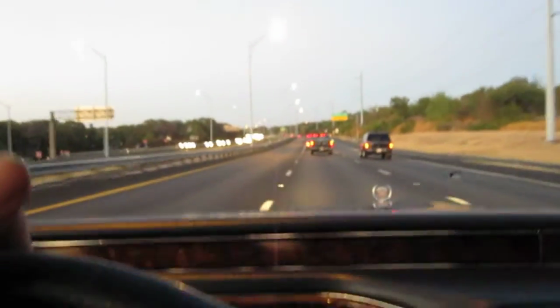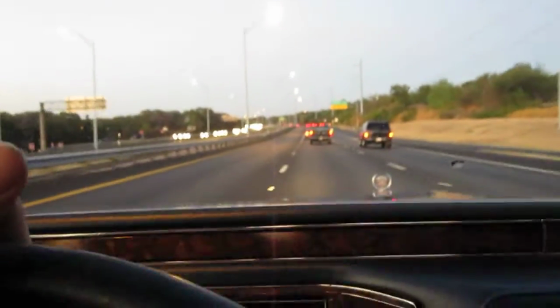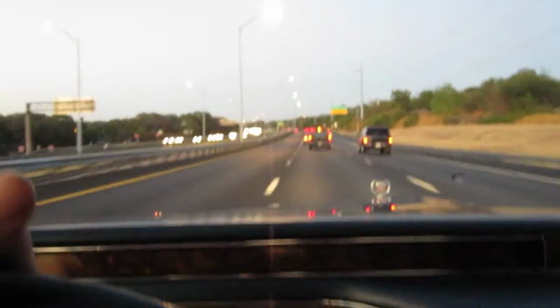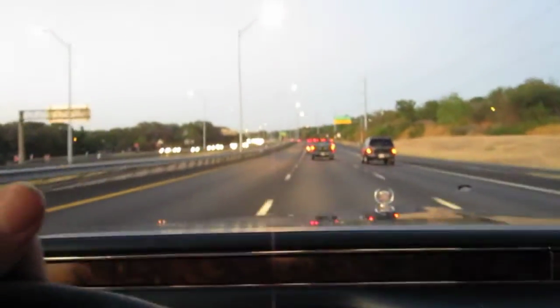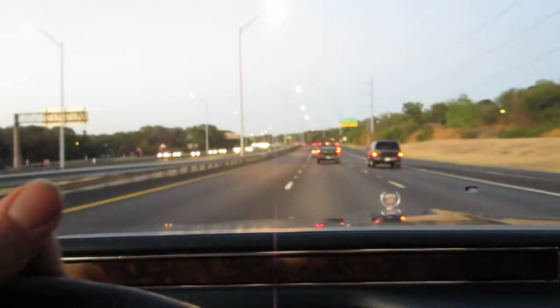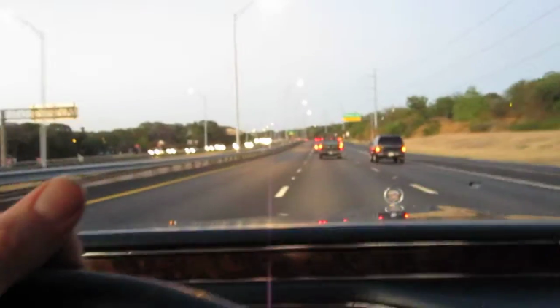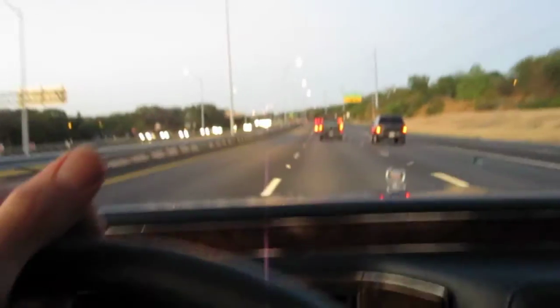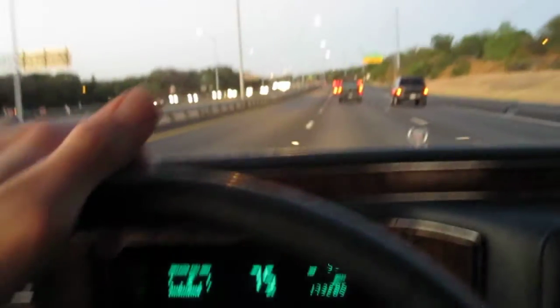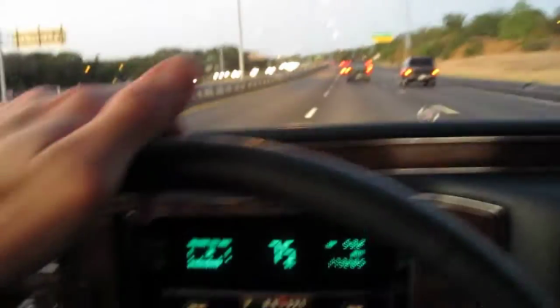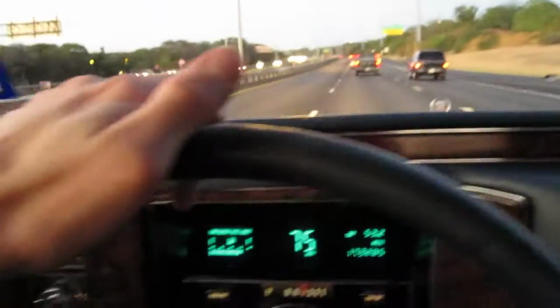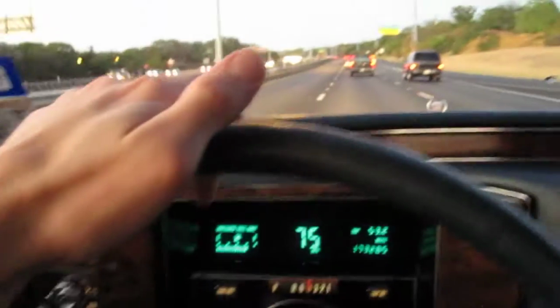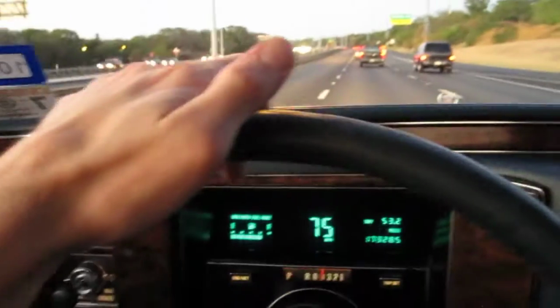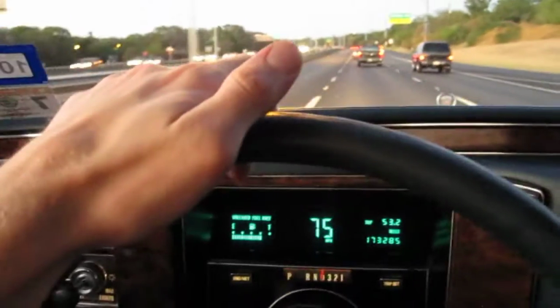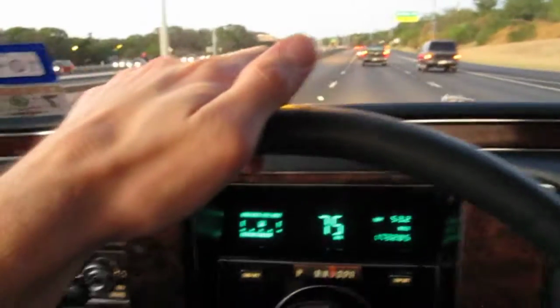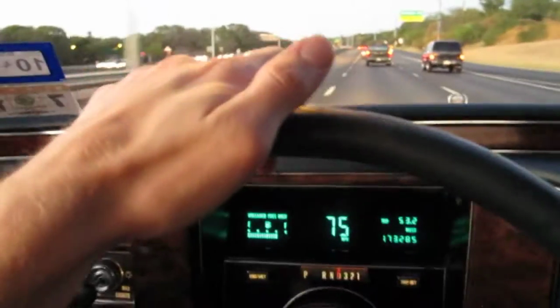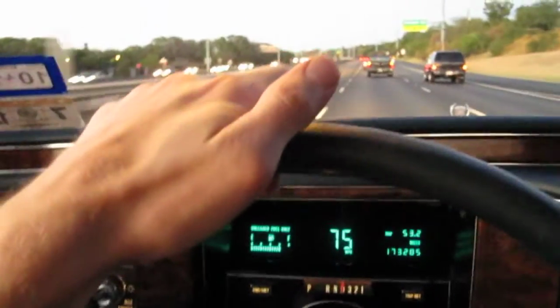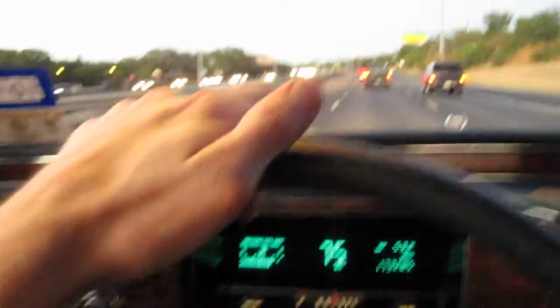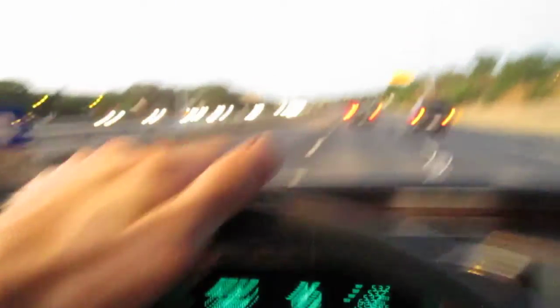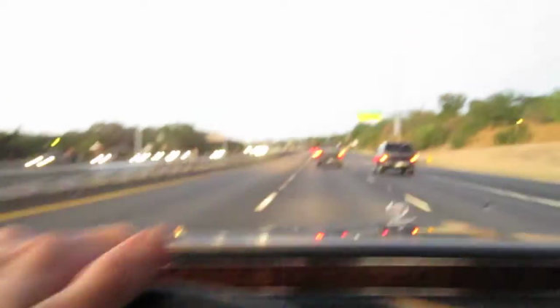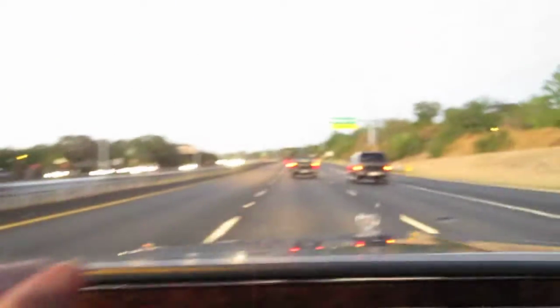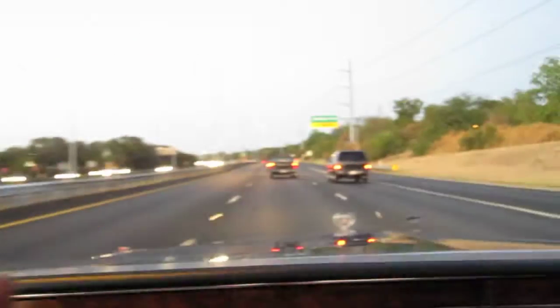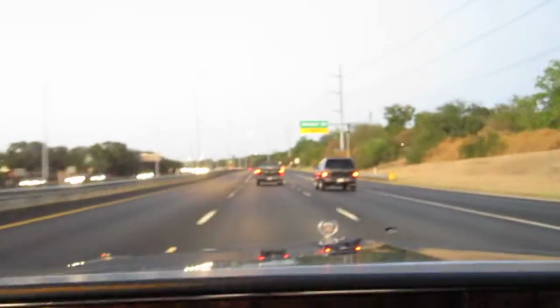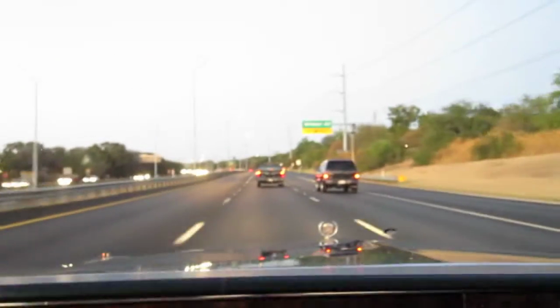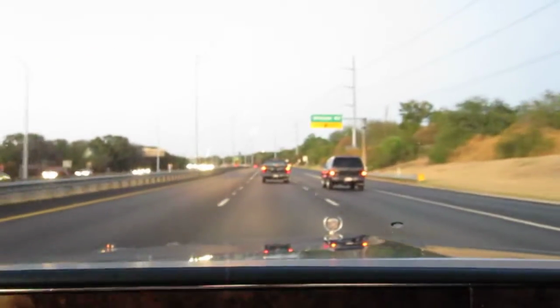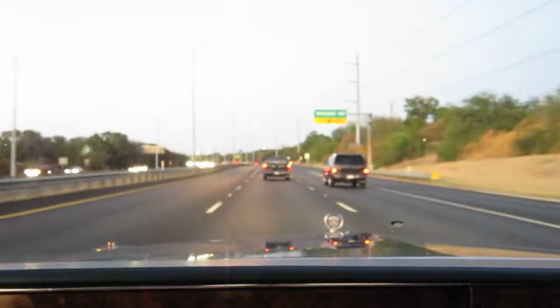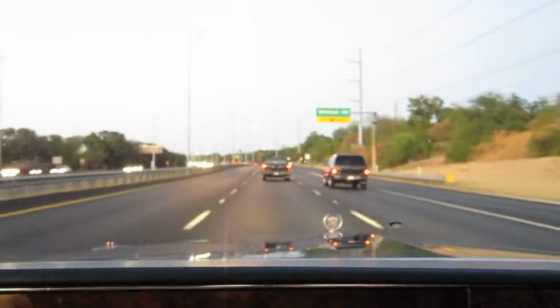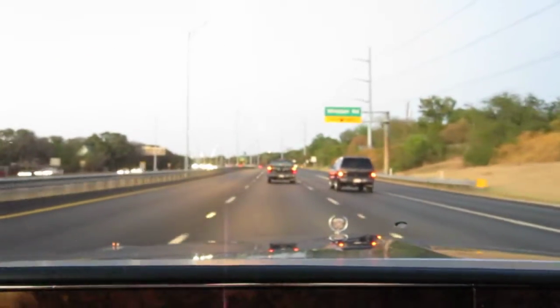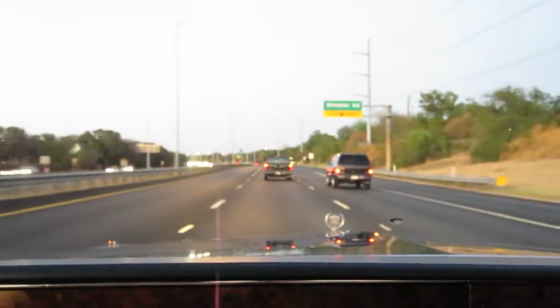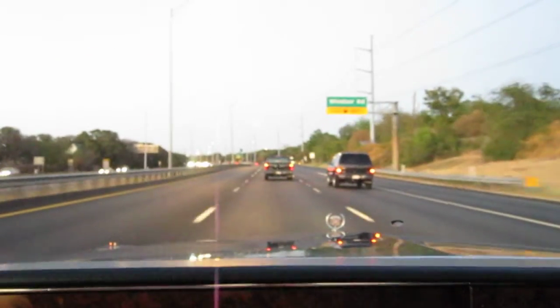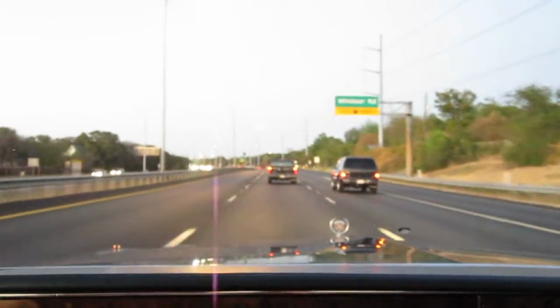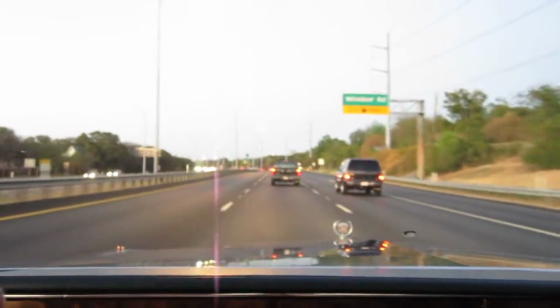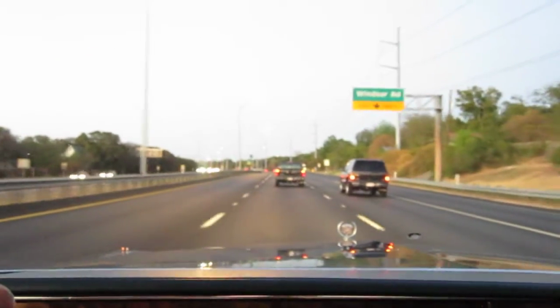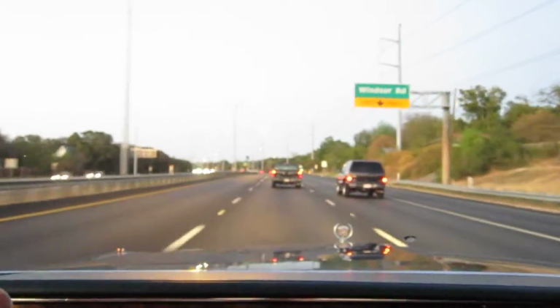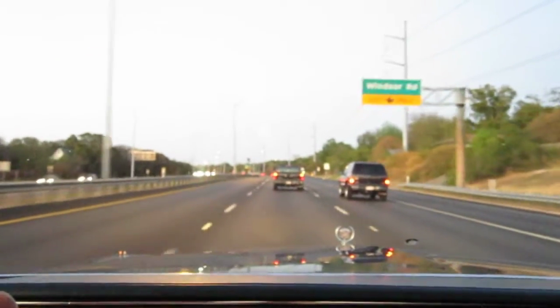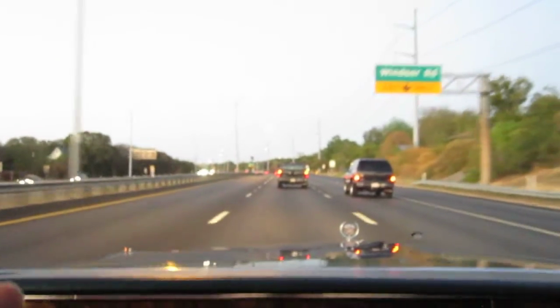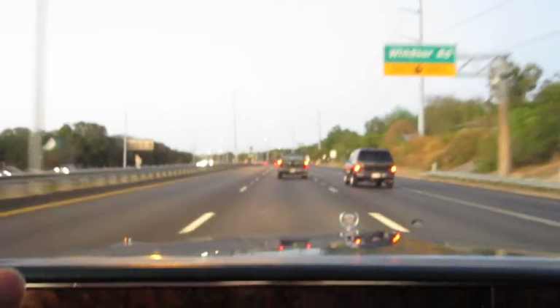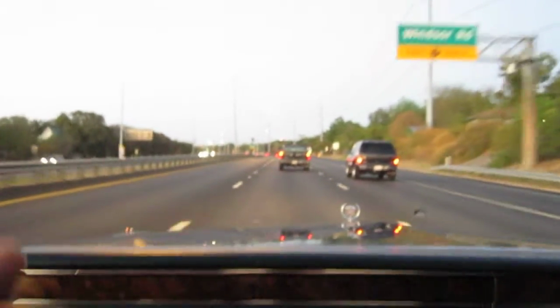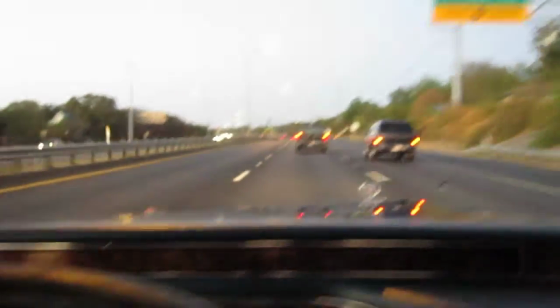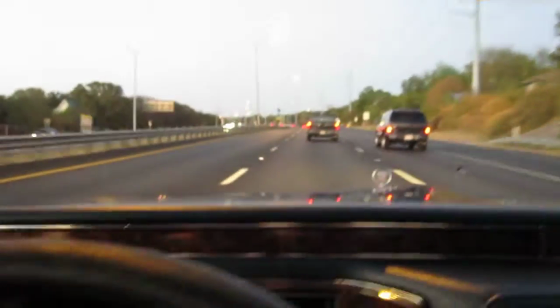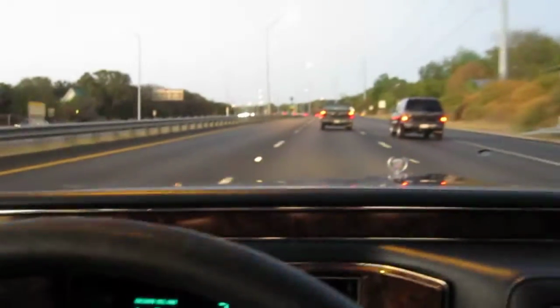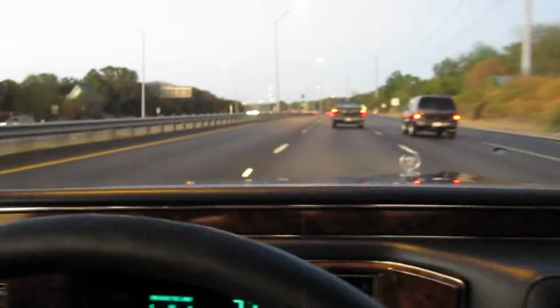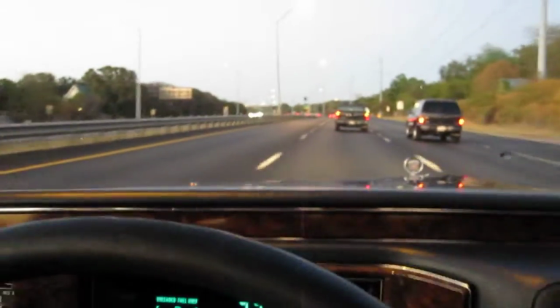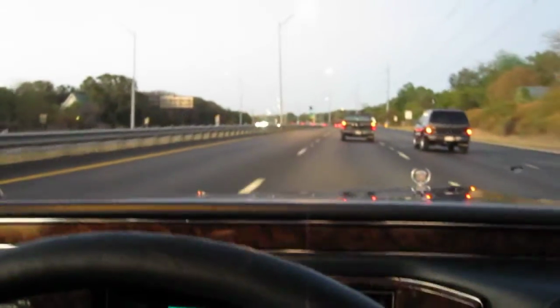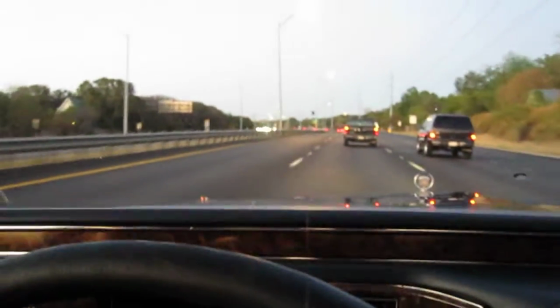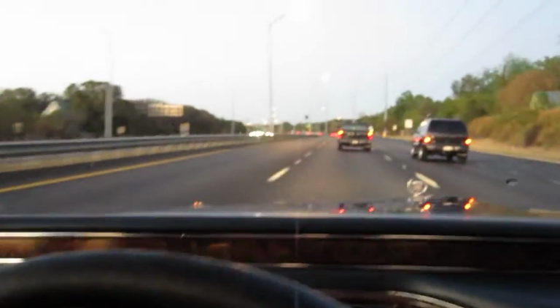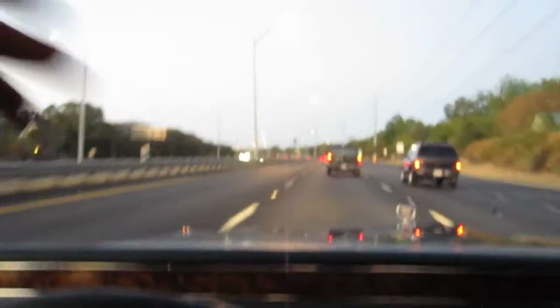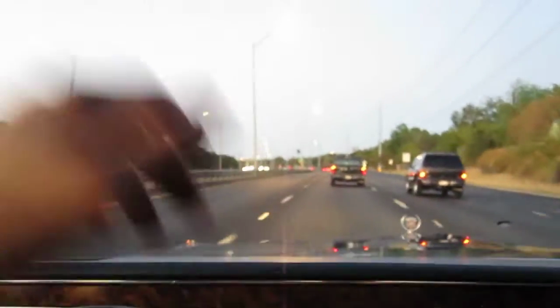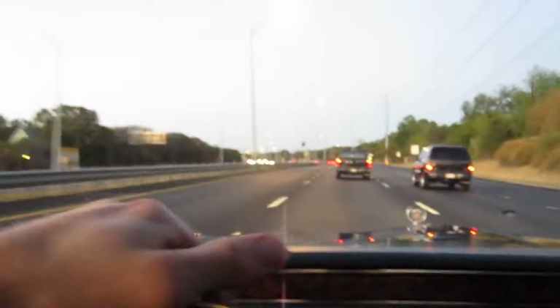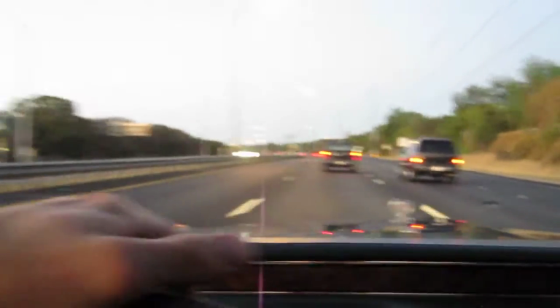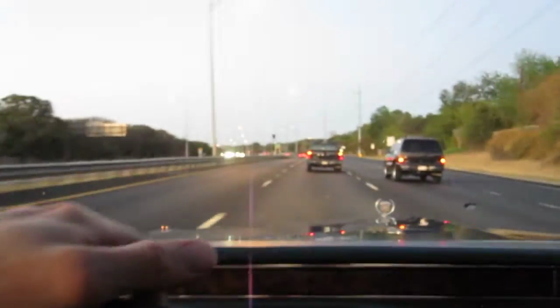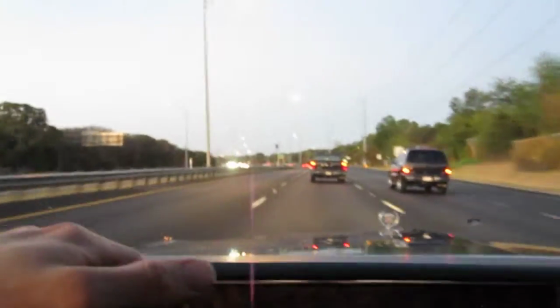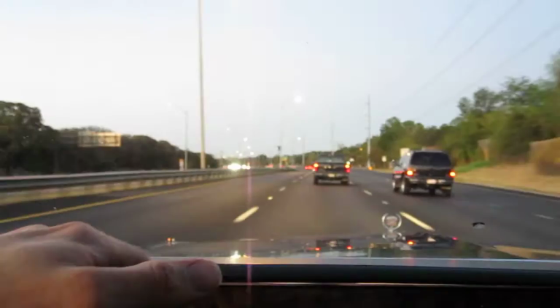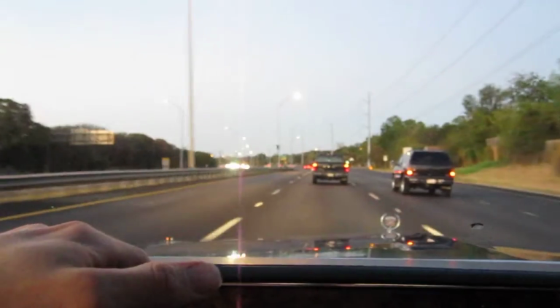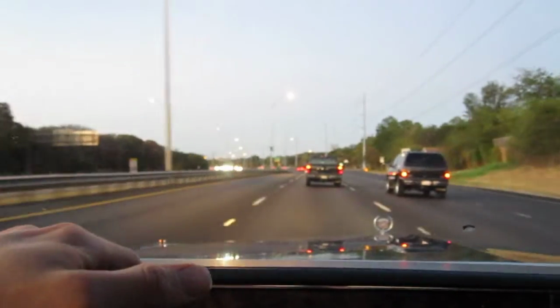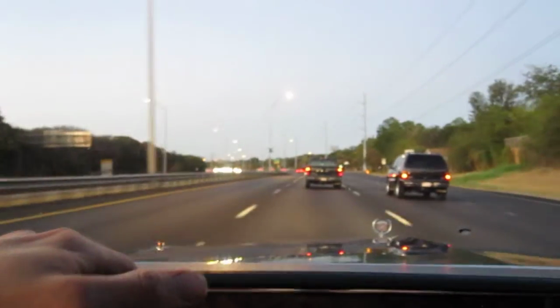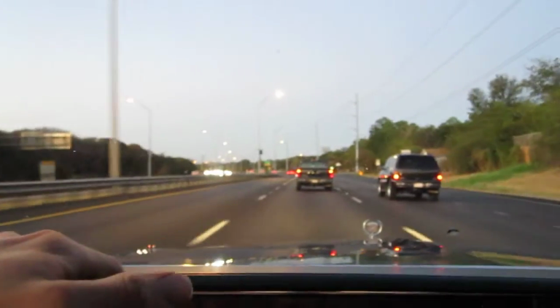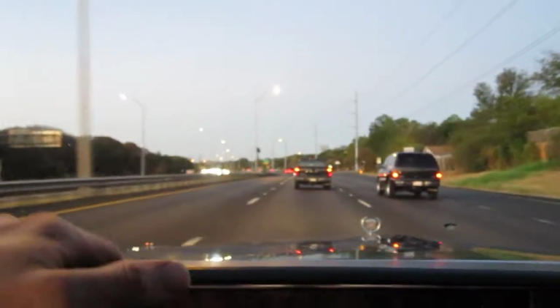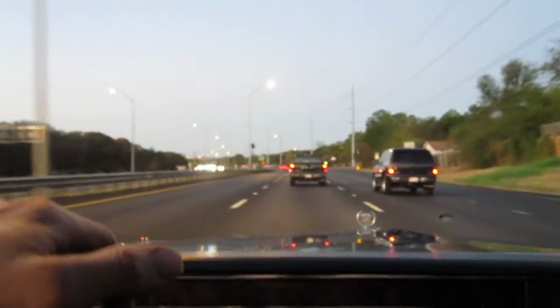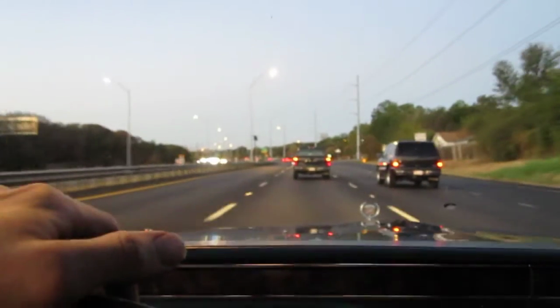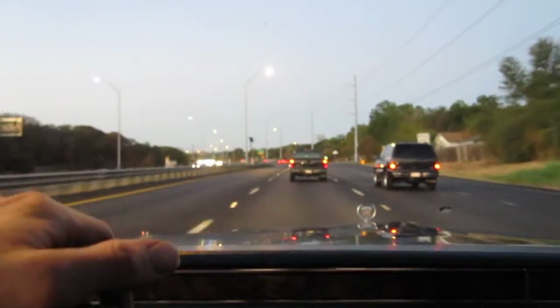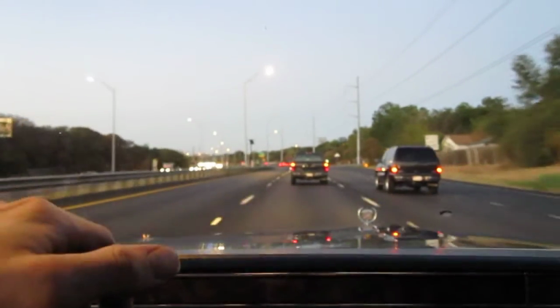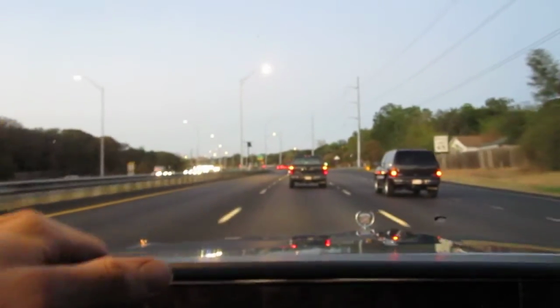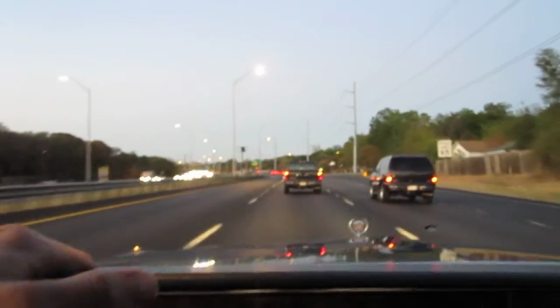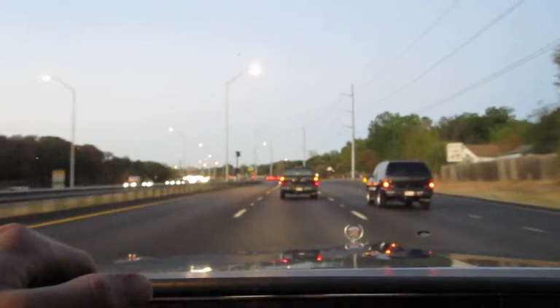So that's 75. Look ma, no hands. Very smooth running car.